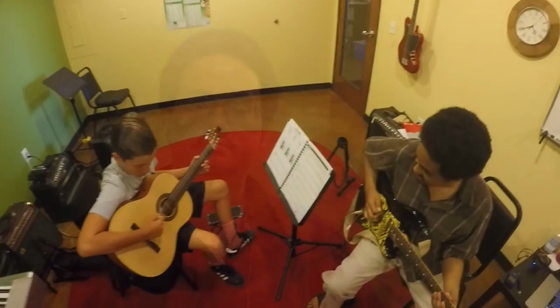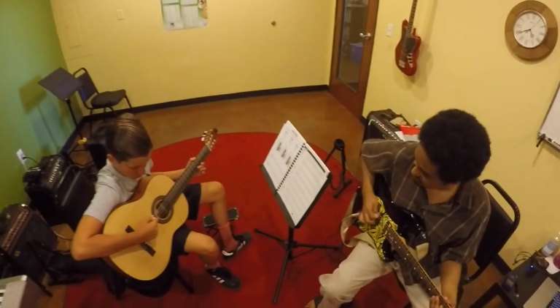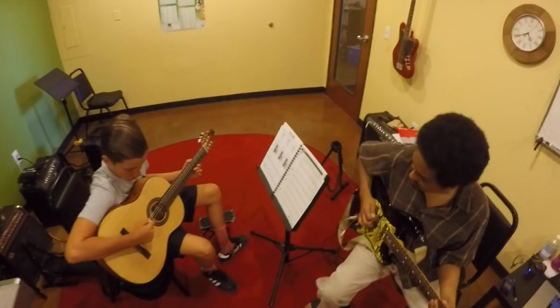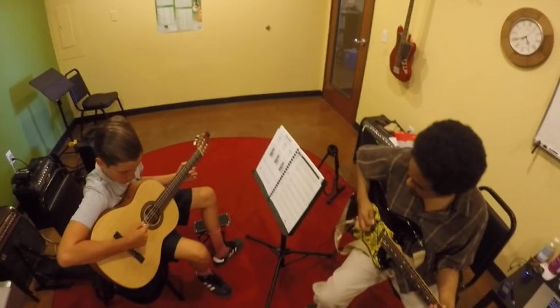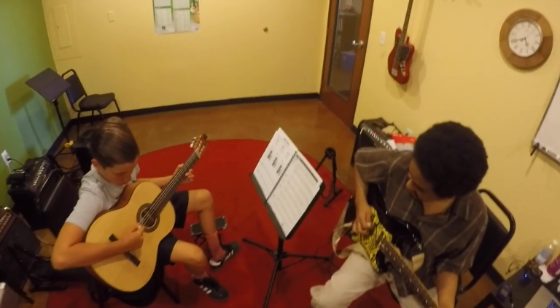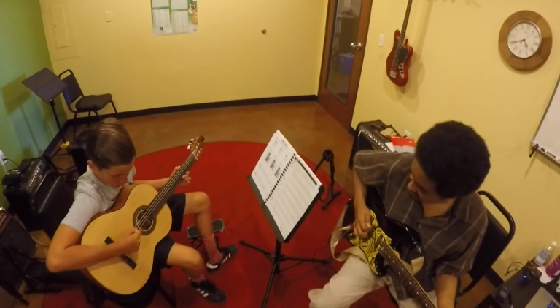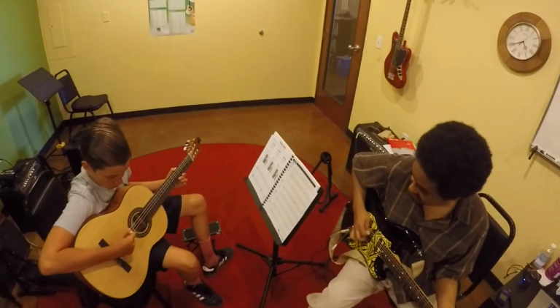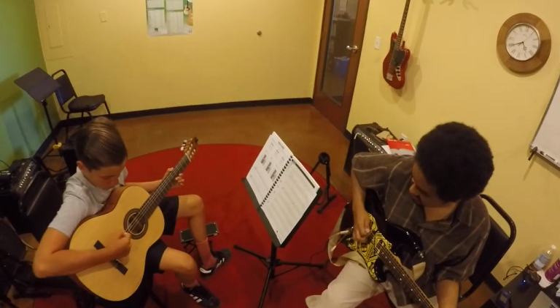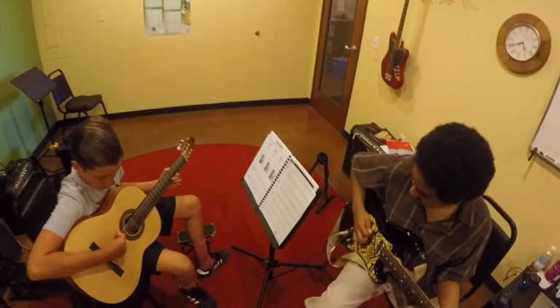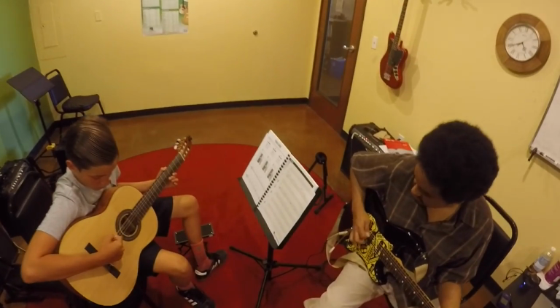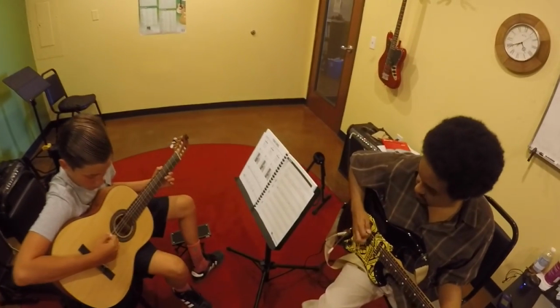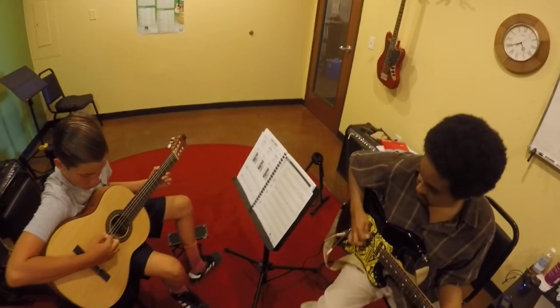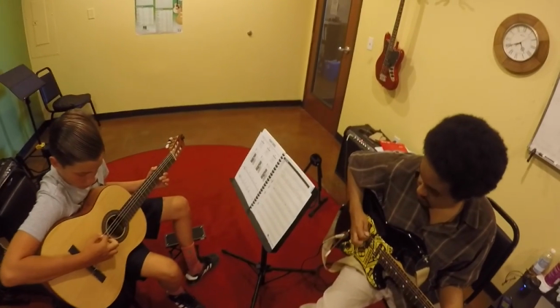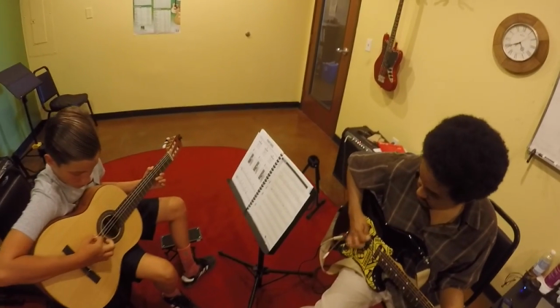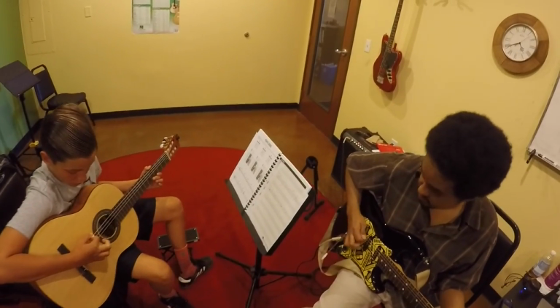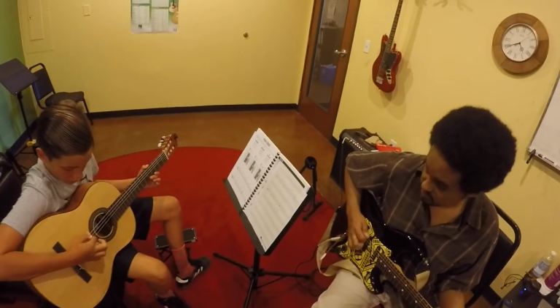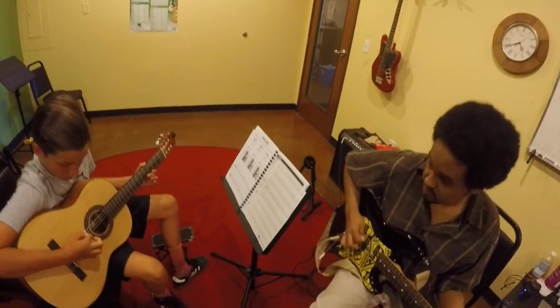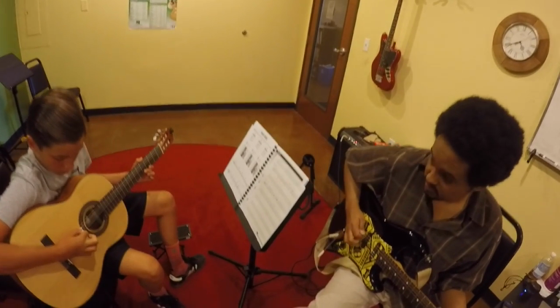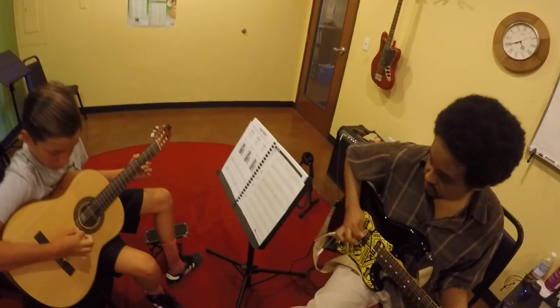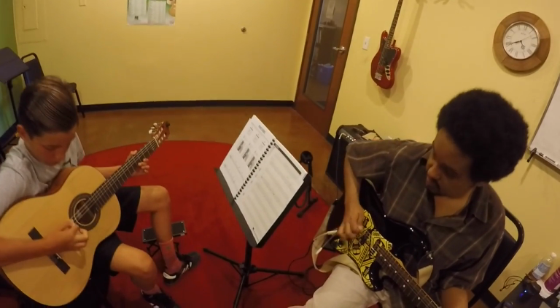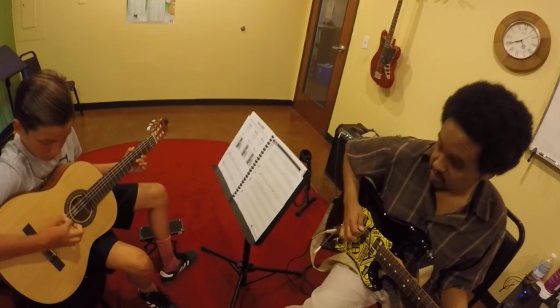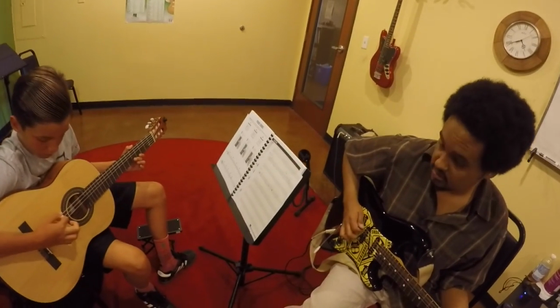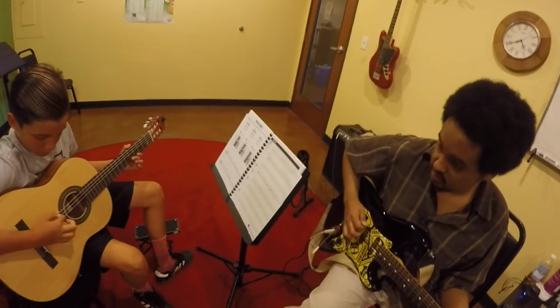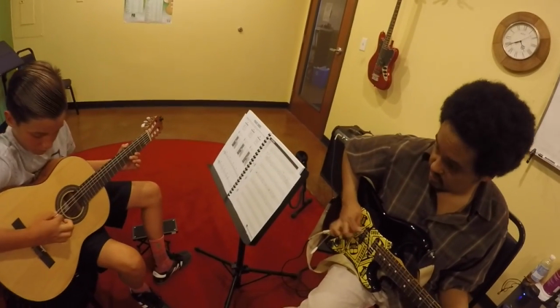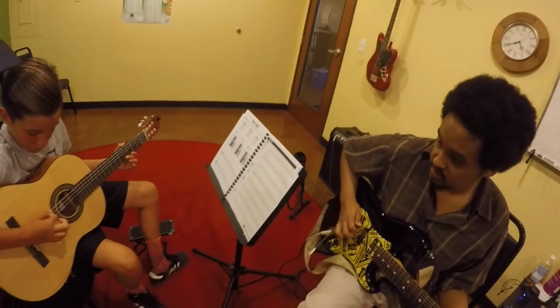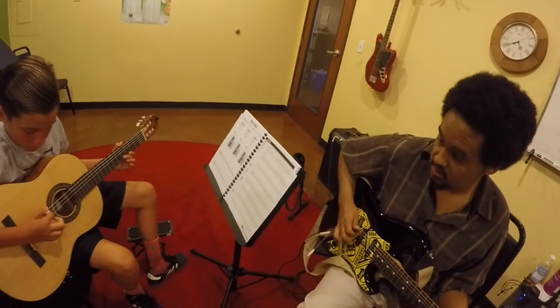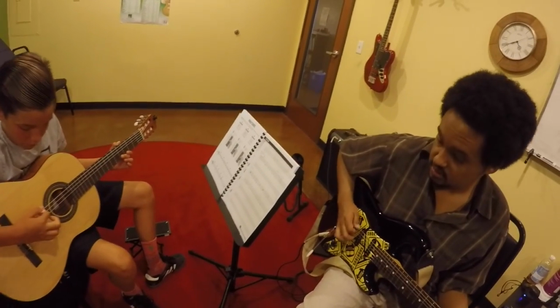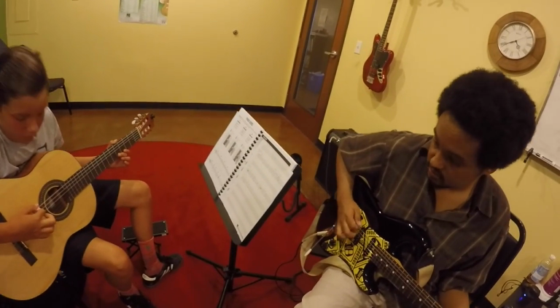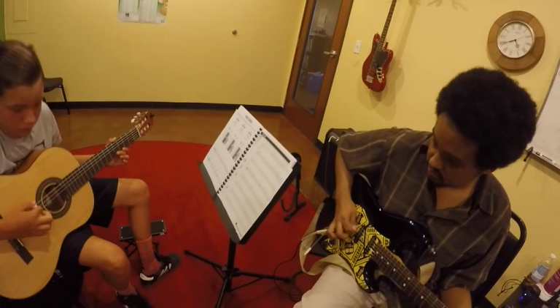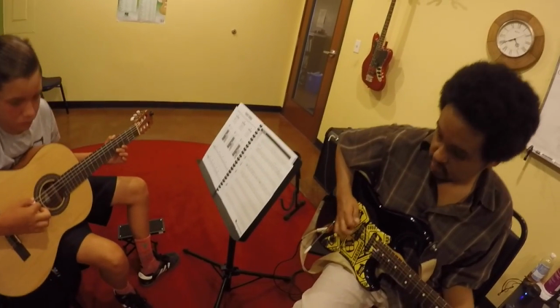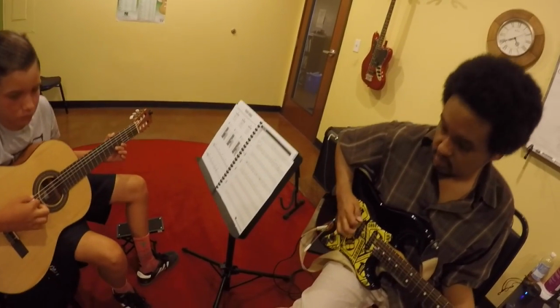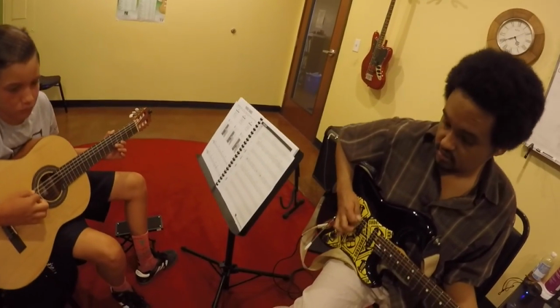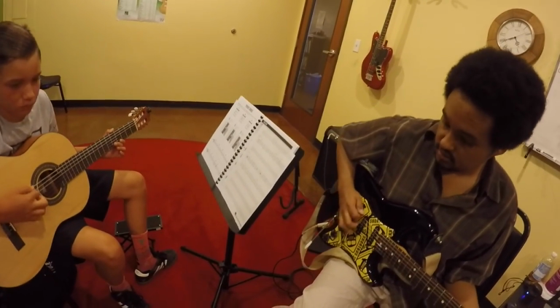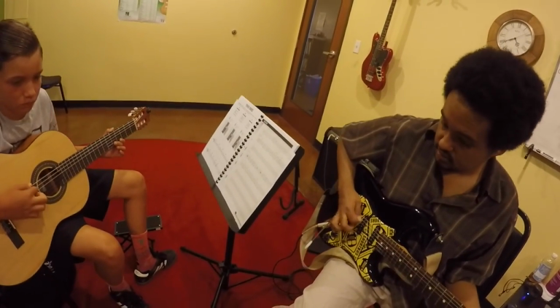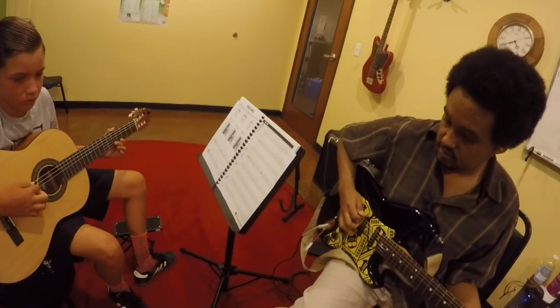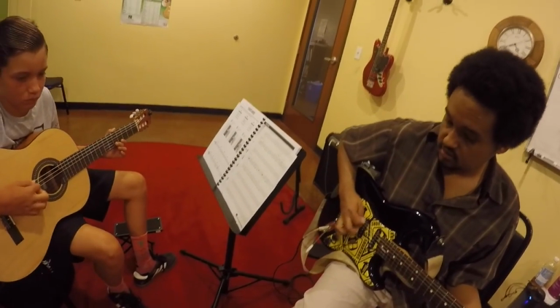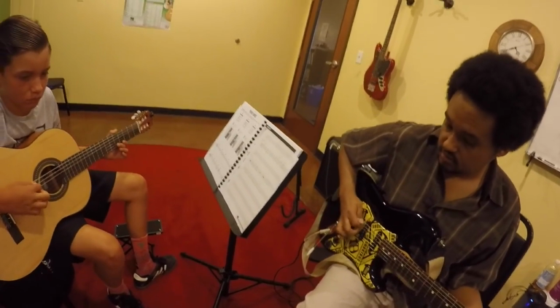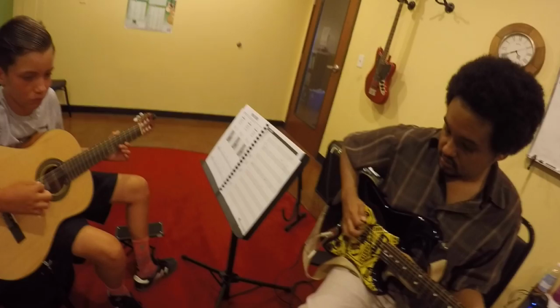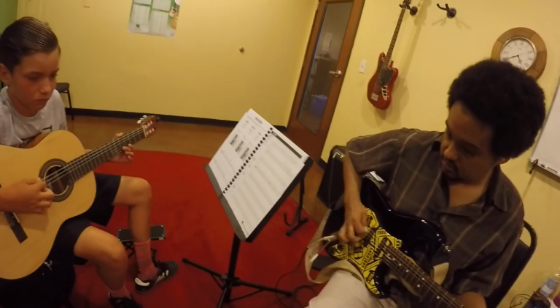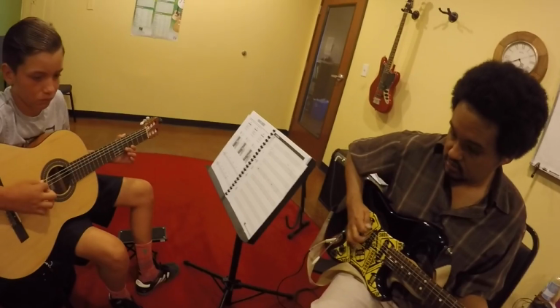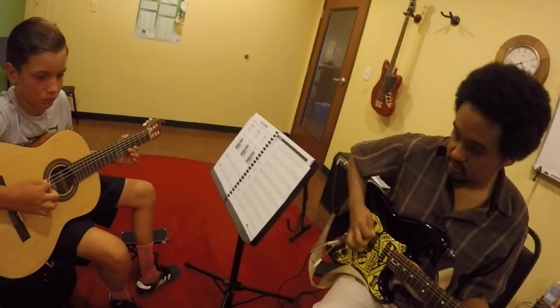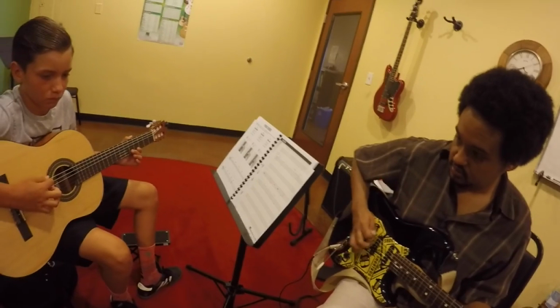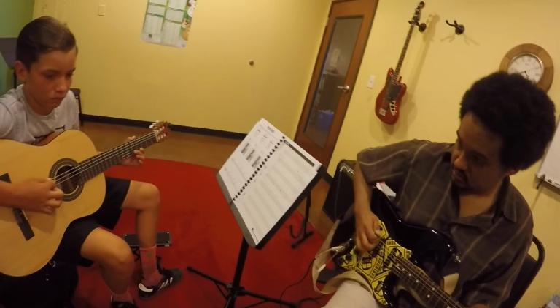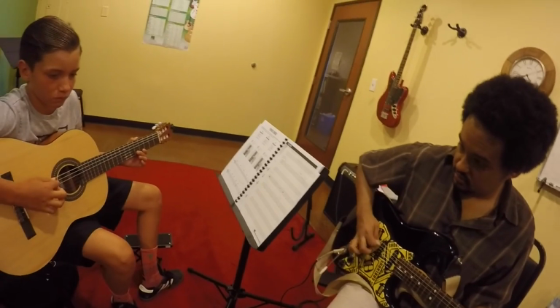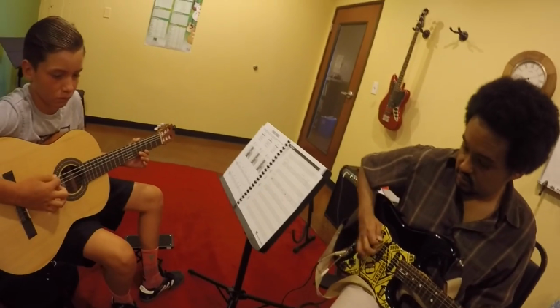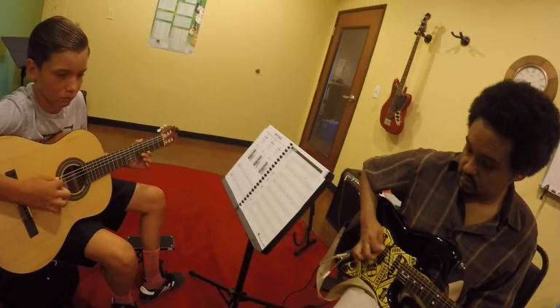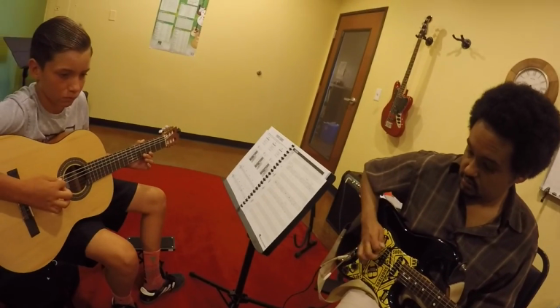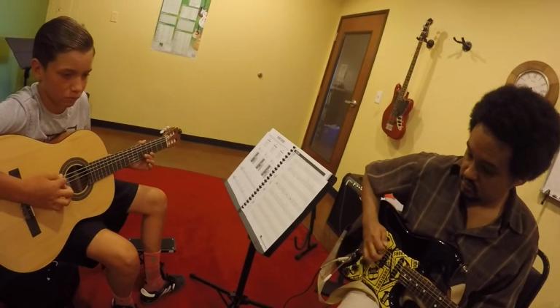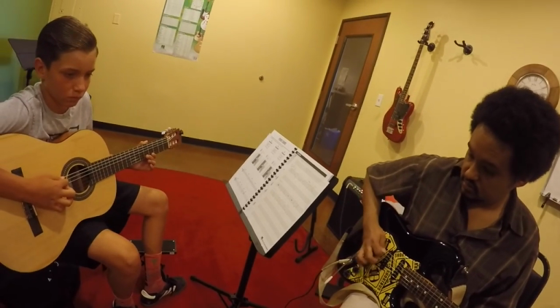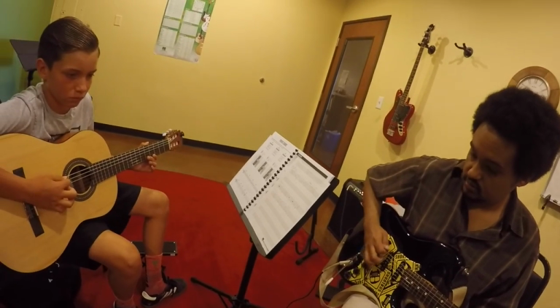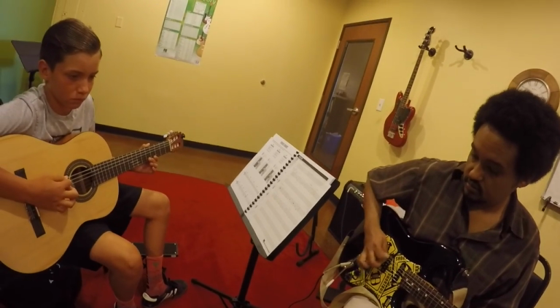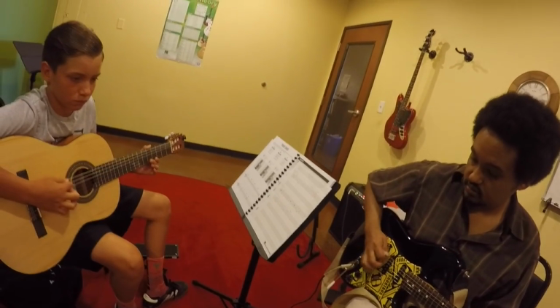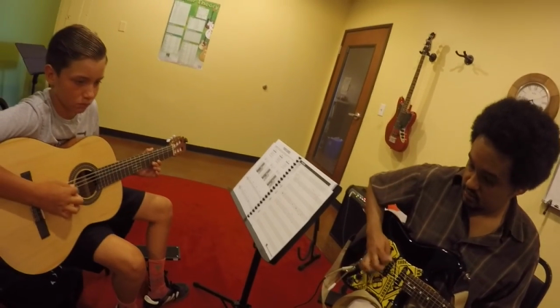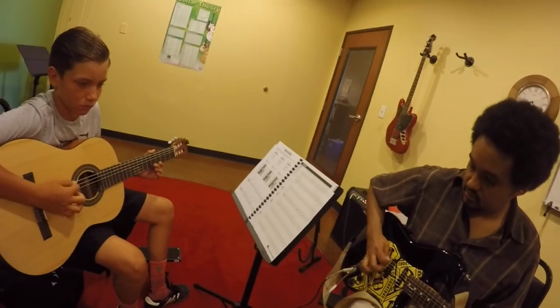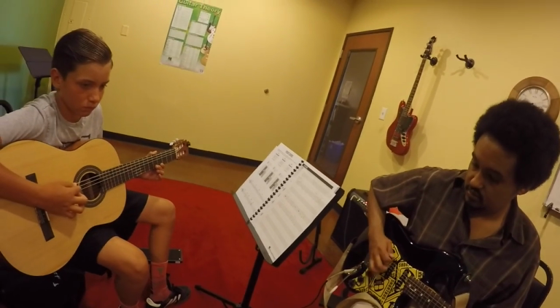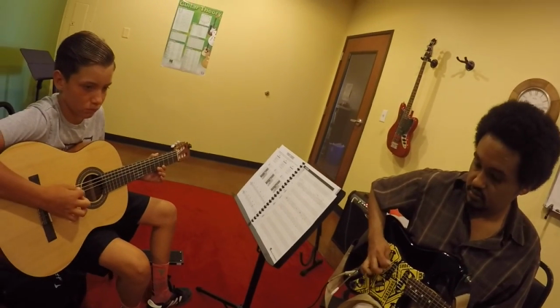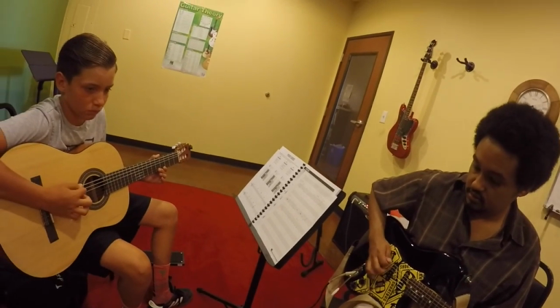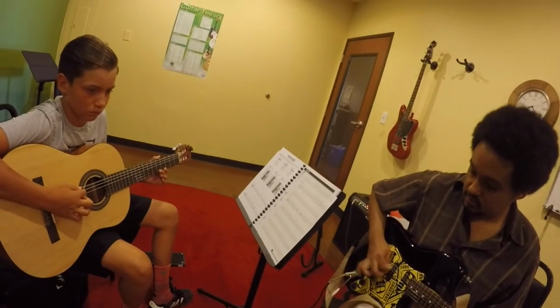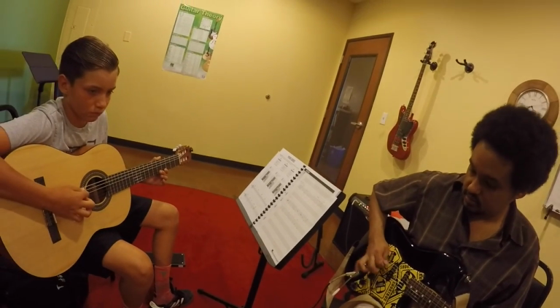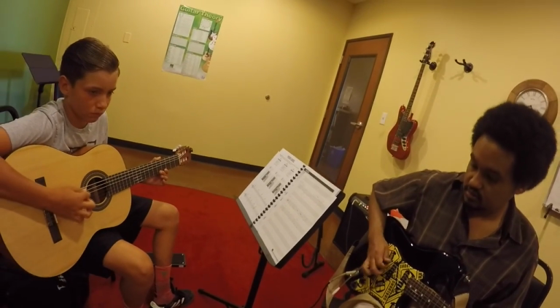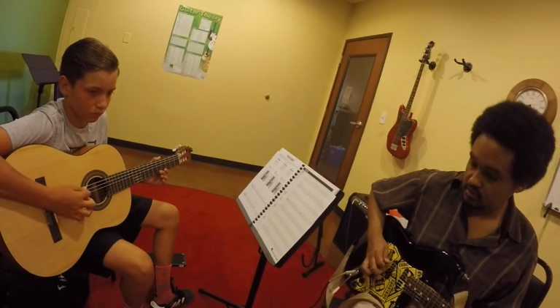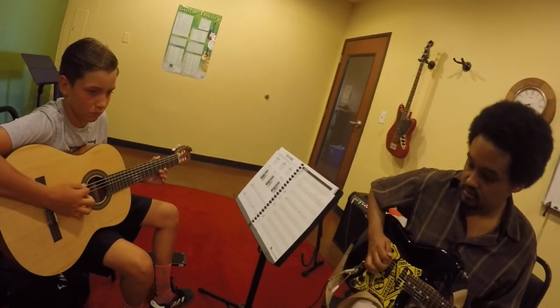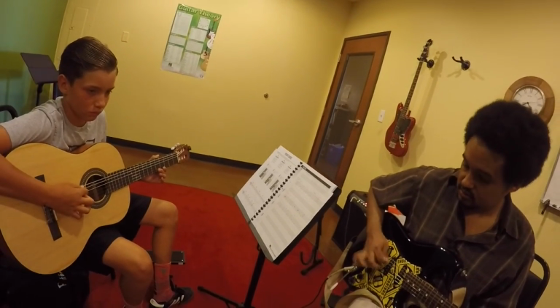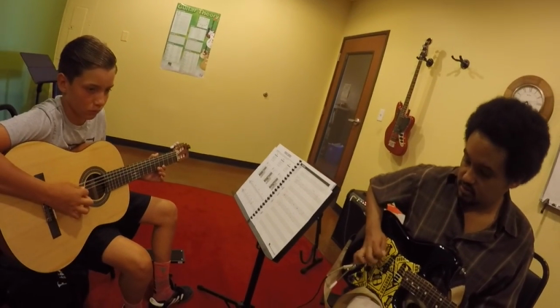This is Brody, he's a new student who just started taking classical guitar in school. He's enthusiastic and dedicated to improving.